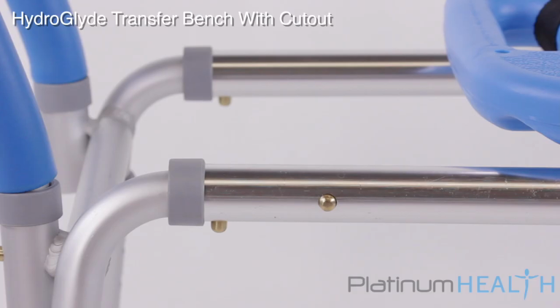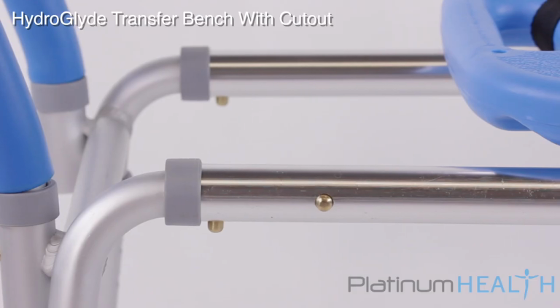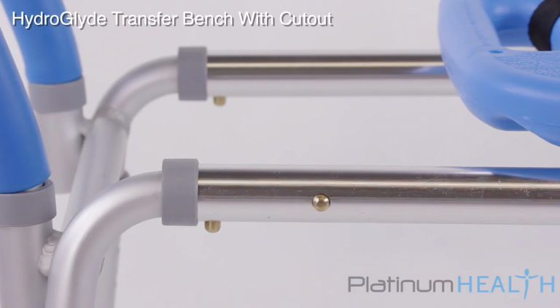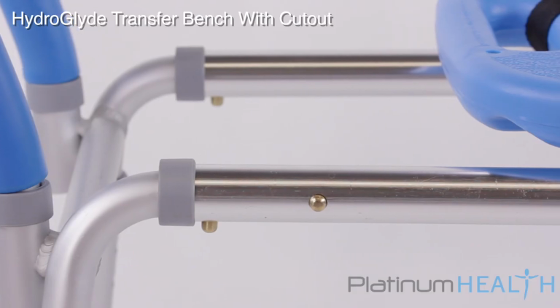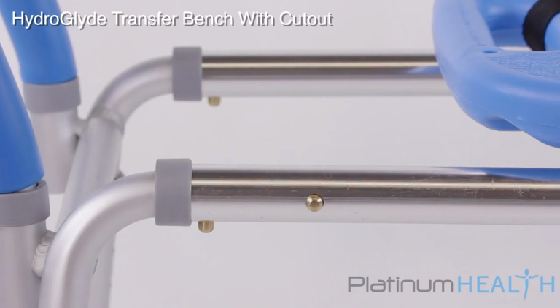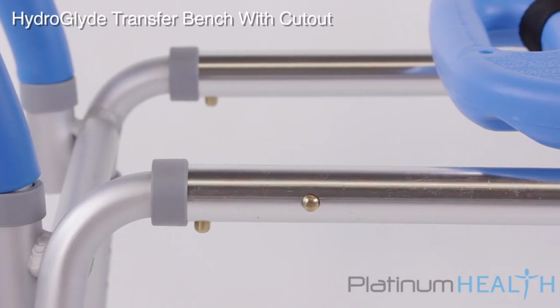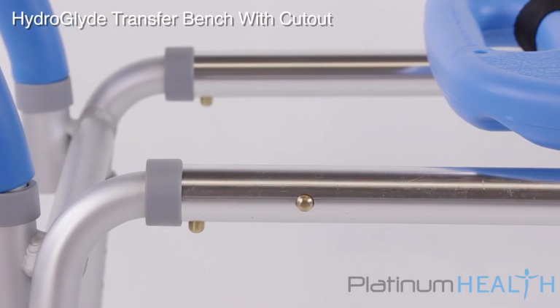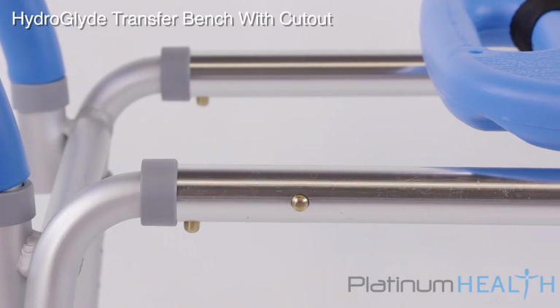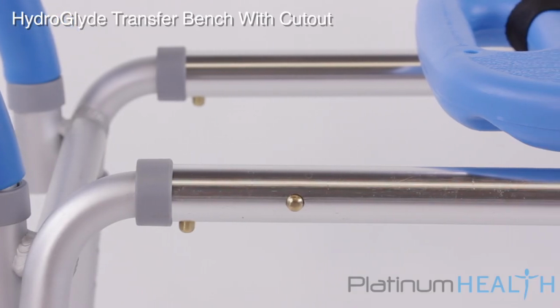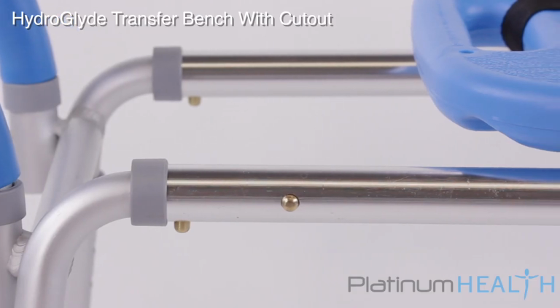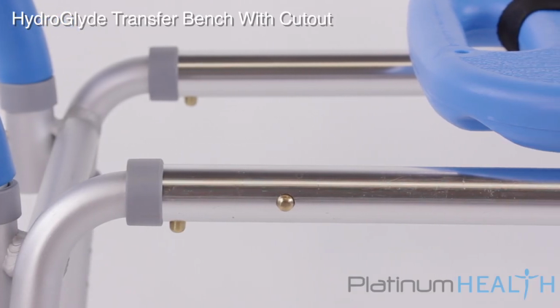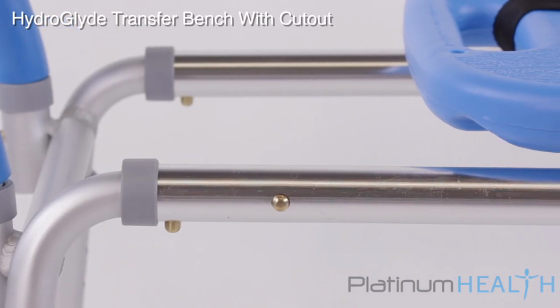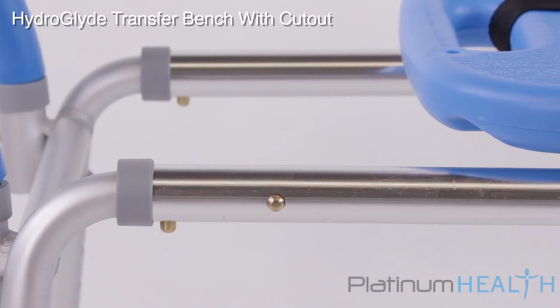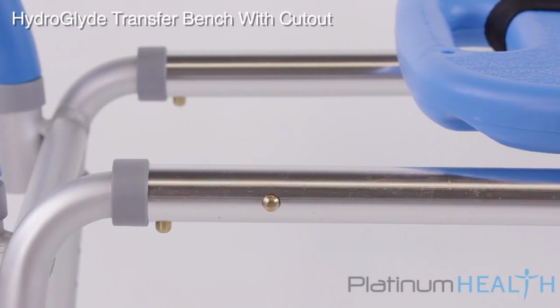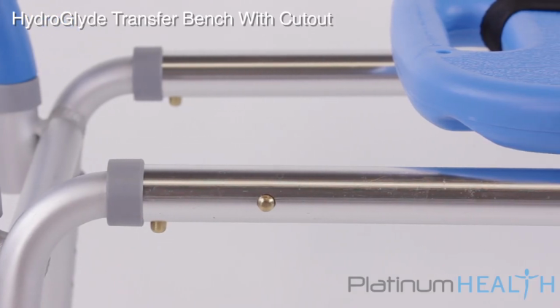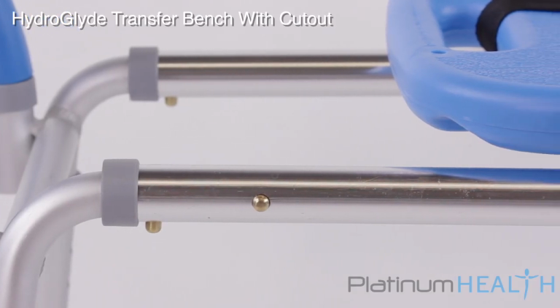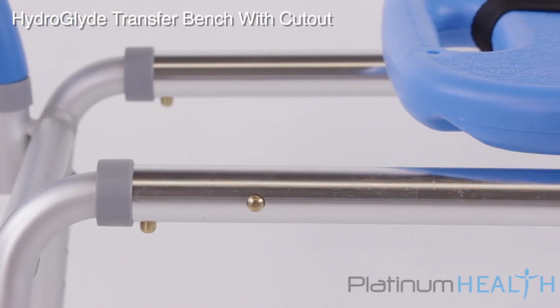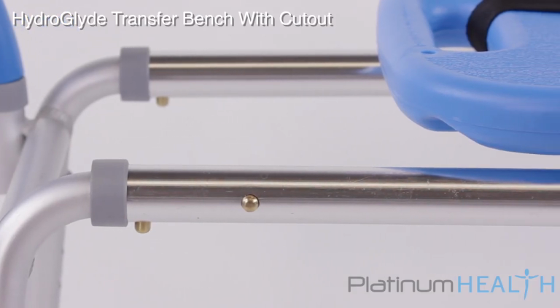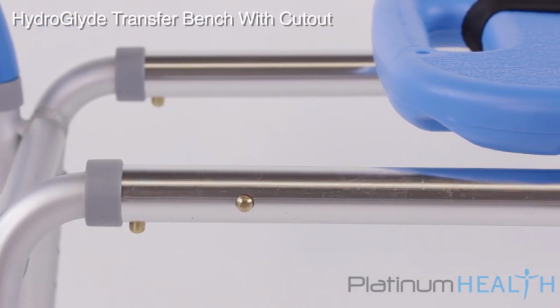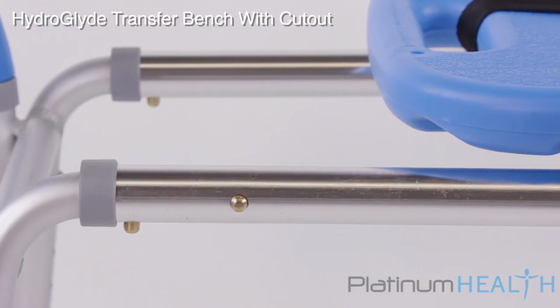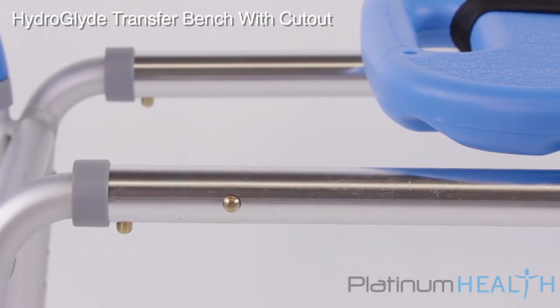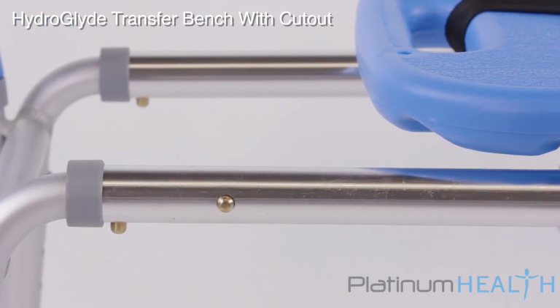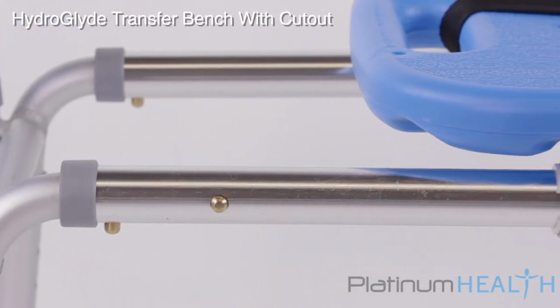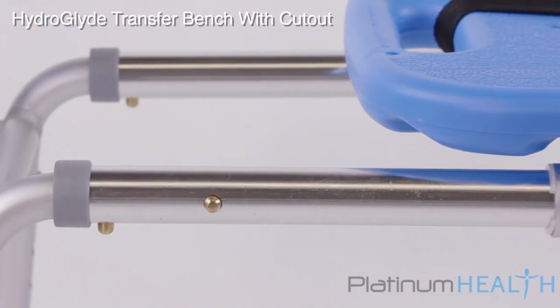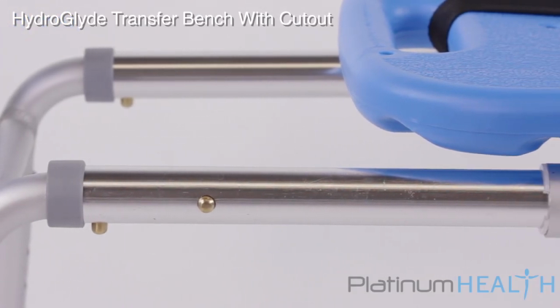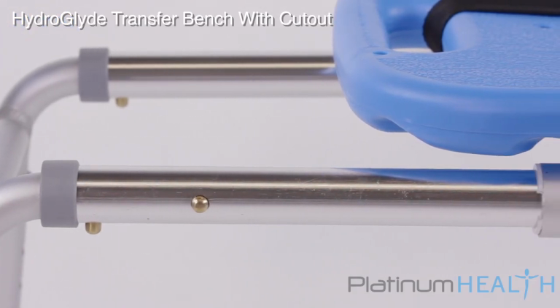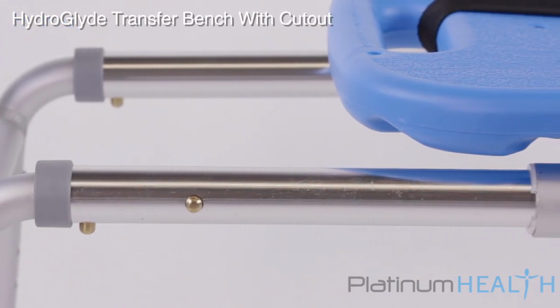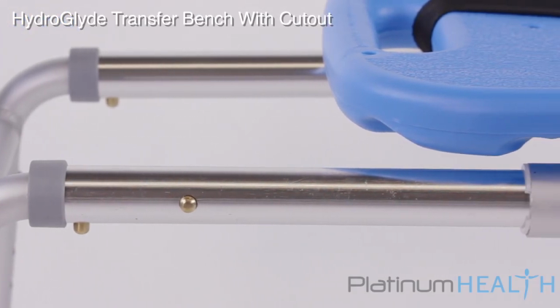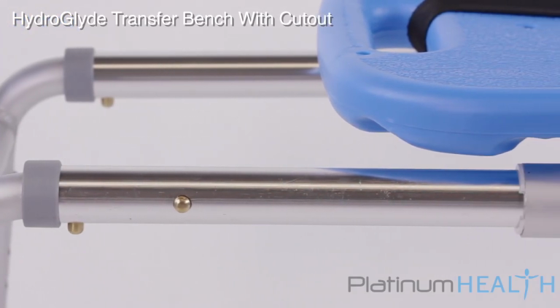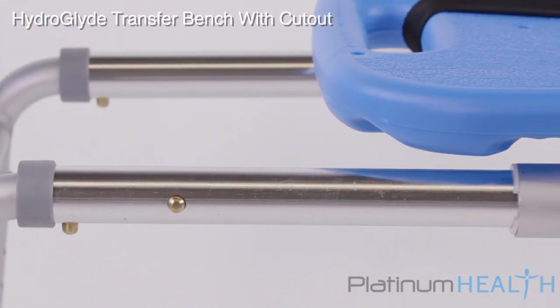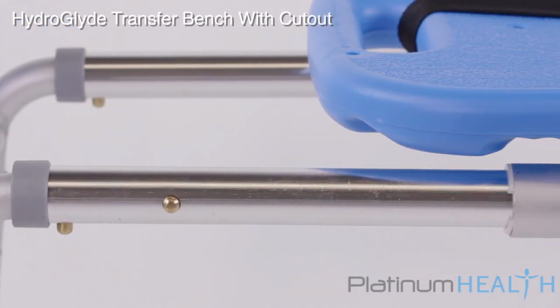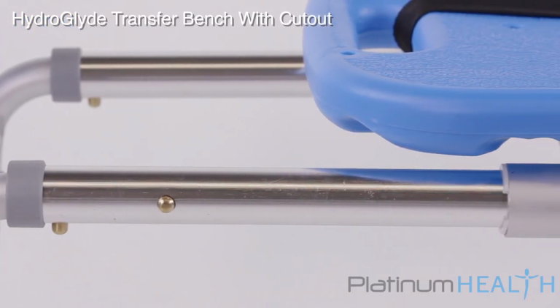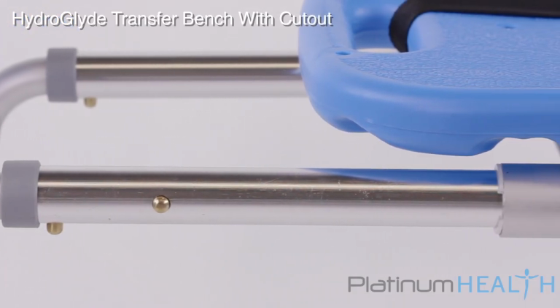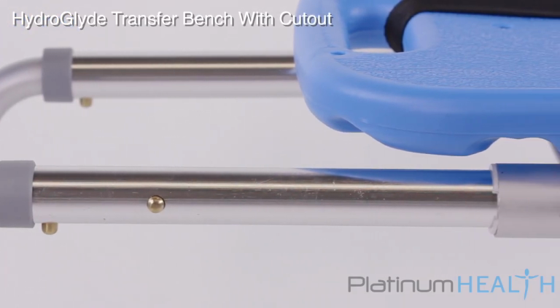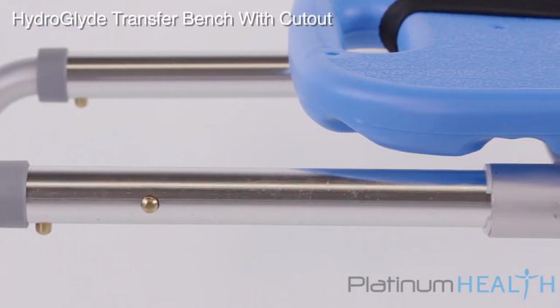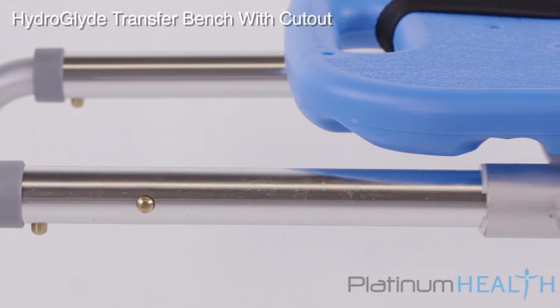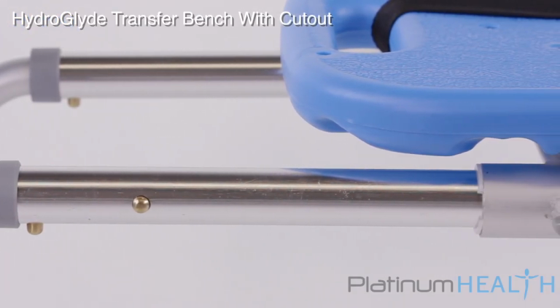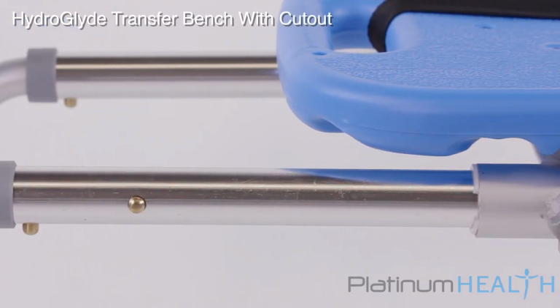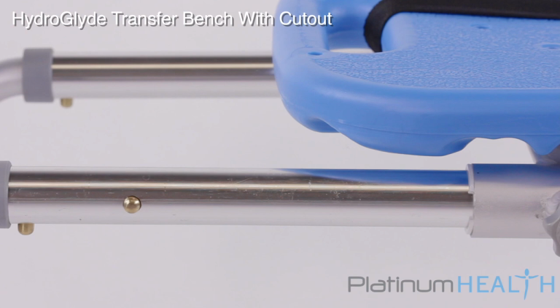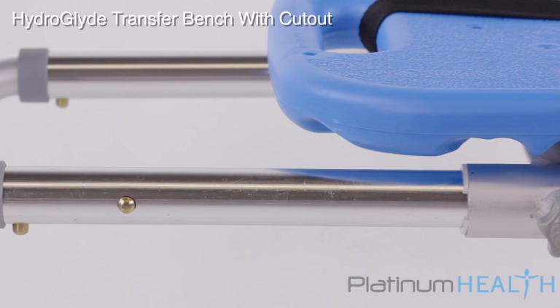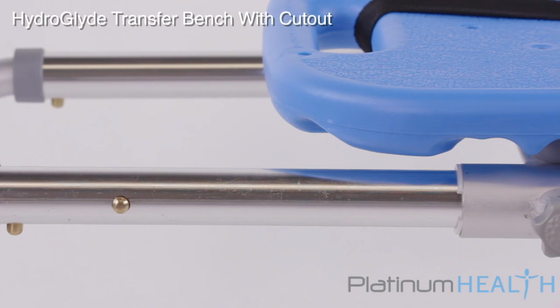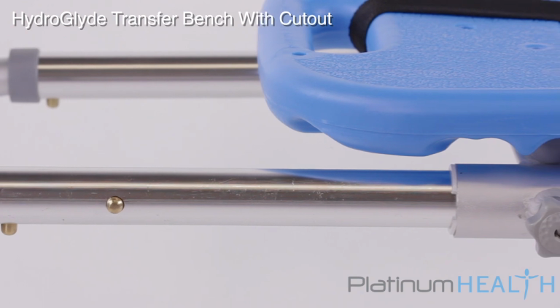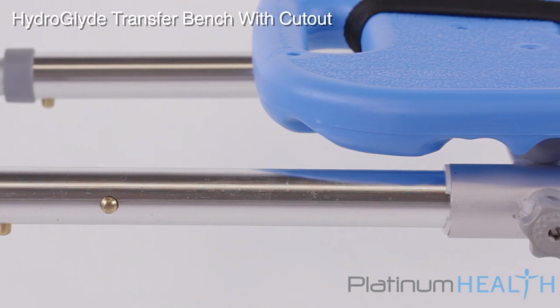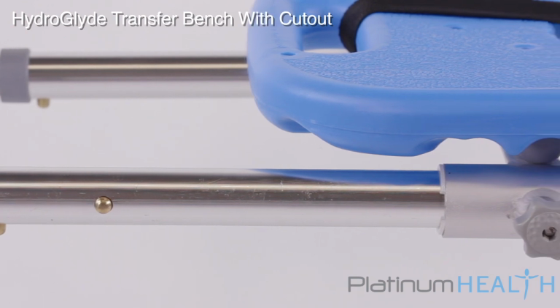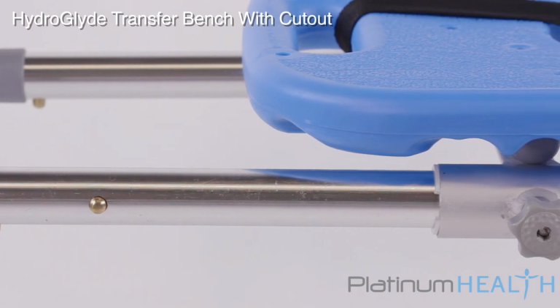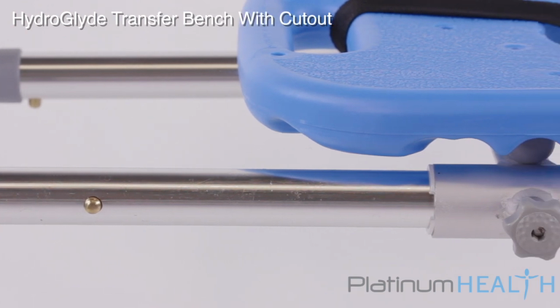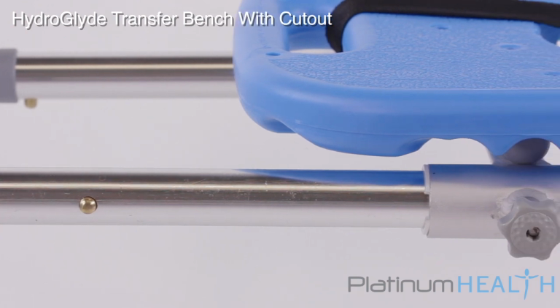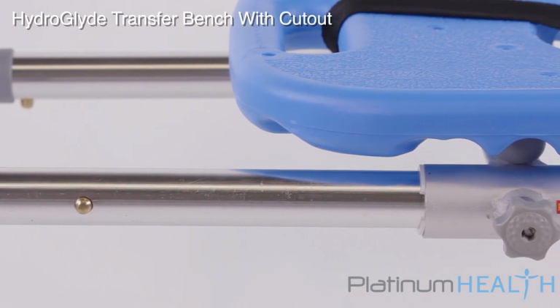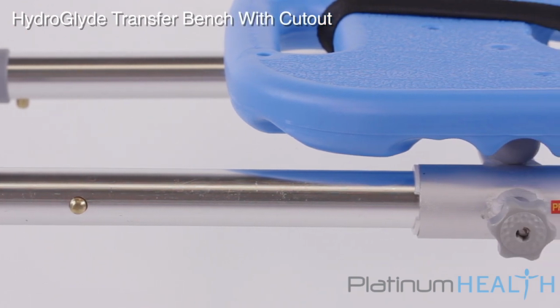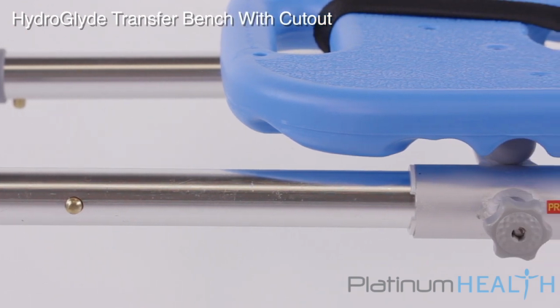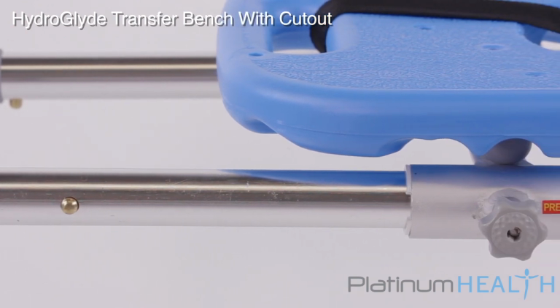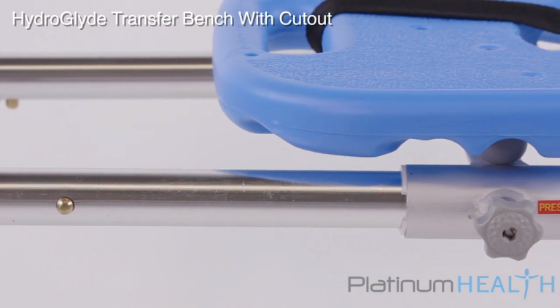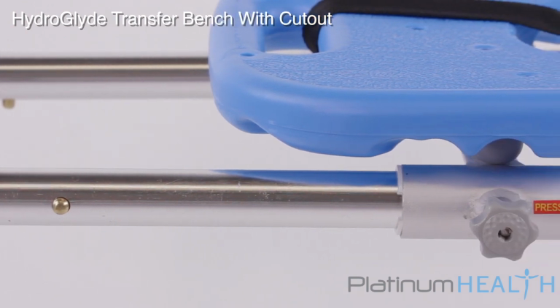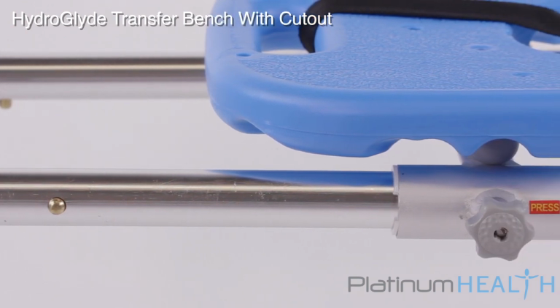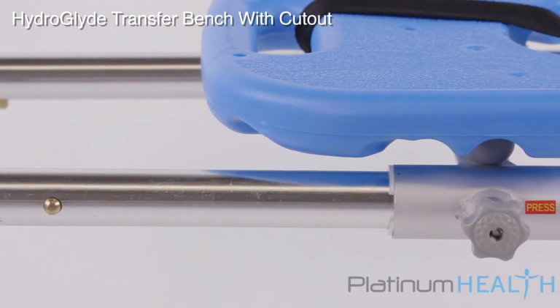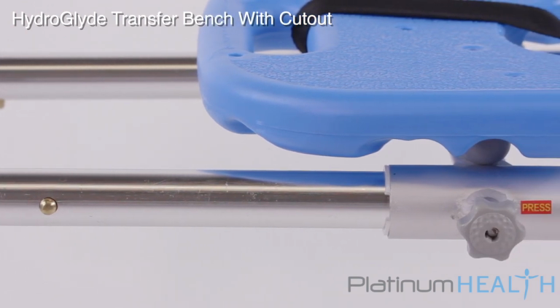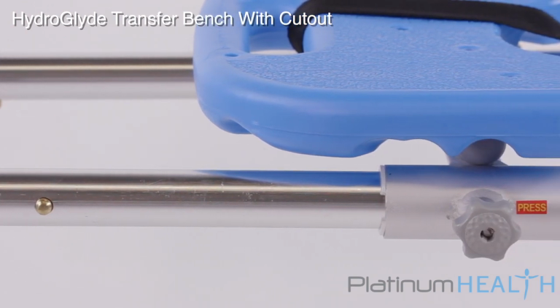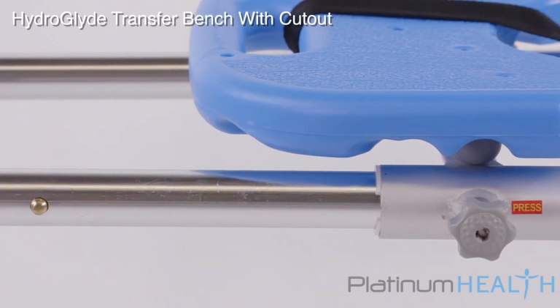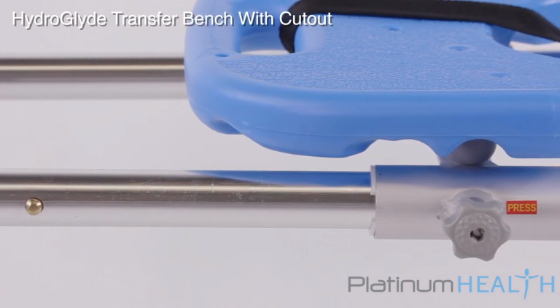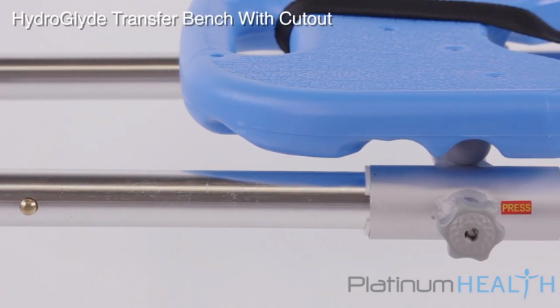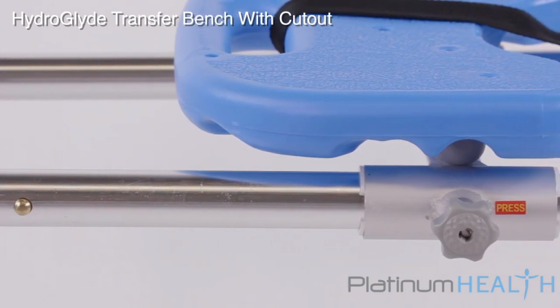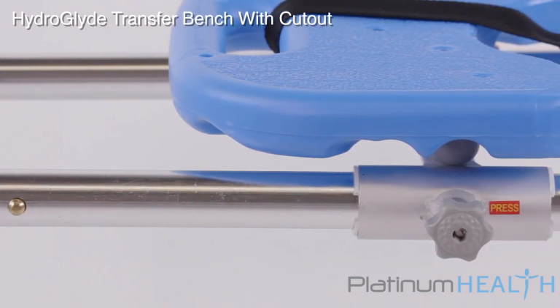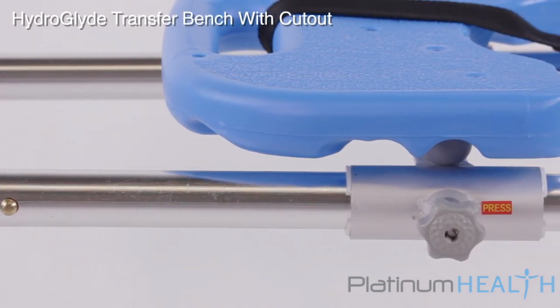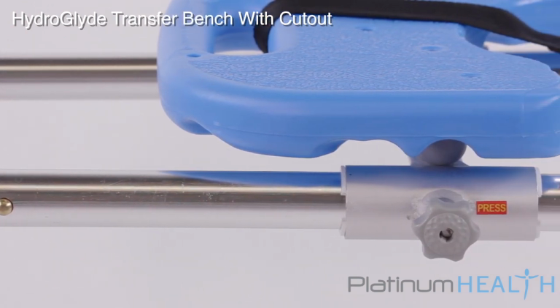The rugged, stable, medical grade aluminum frame will never rust, and all surfaces are easy to clean and disinfect.